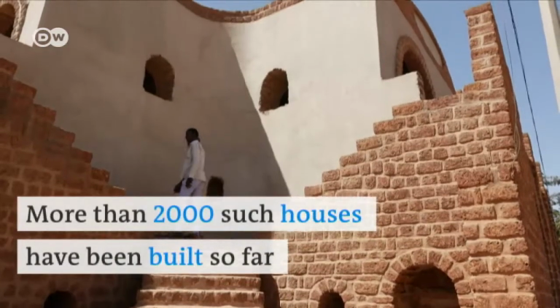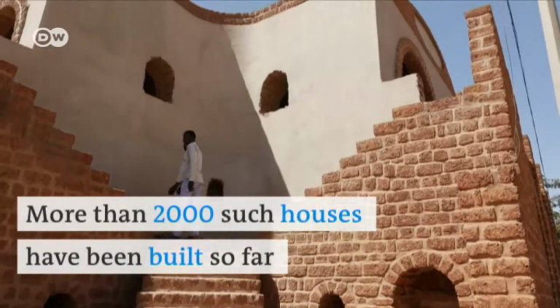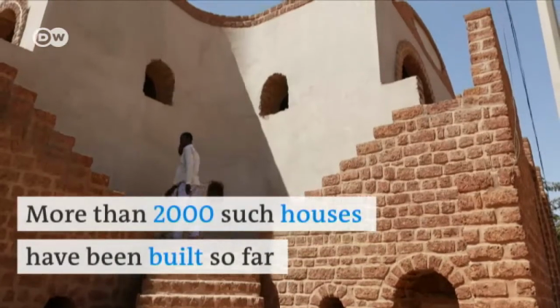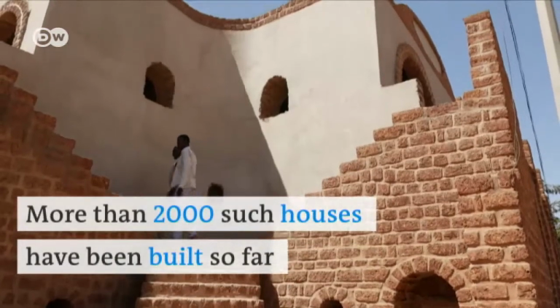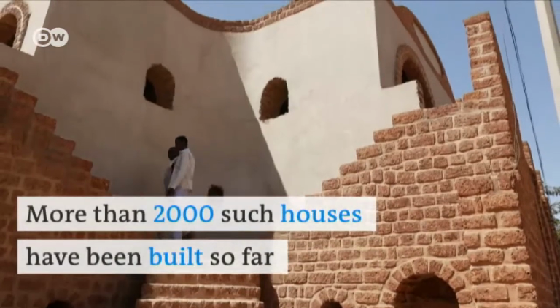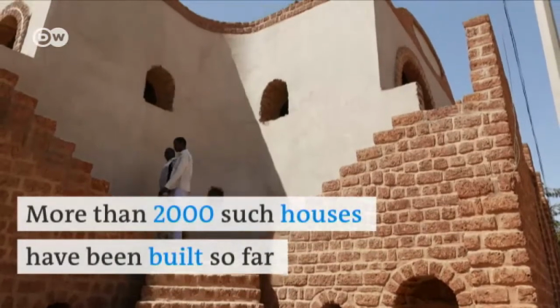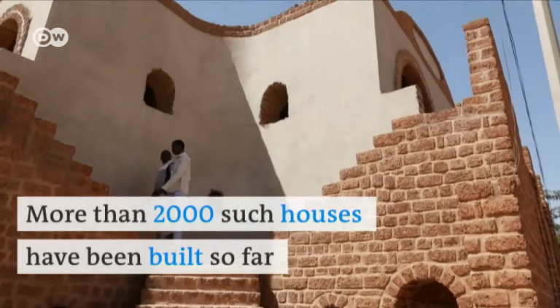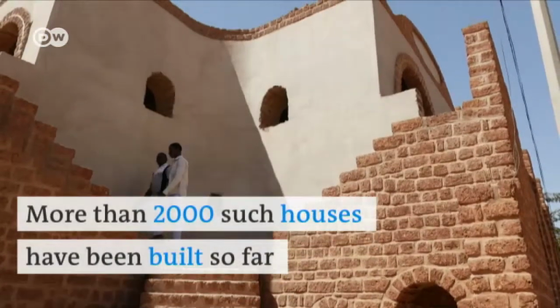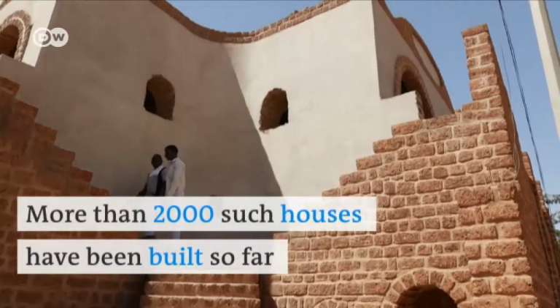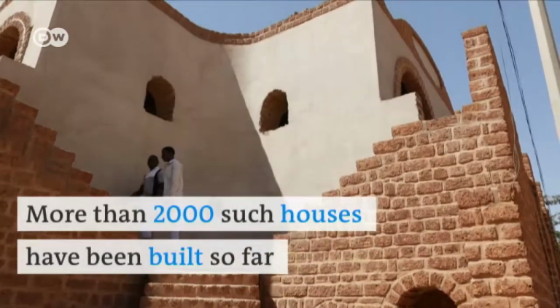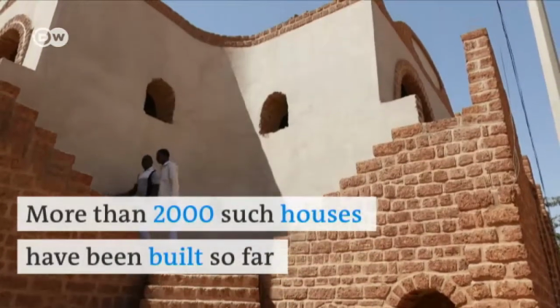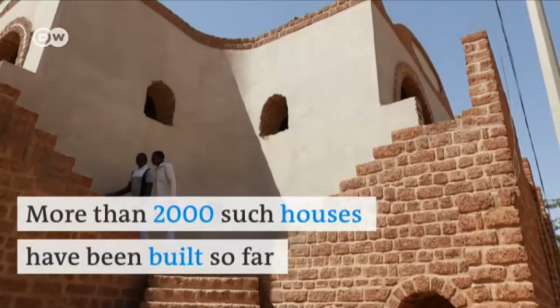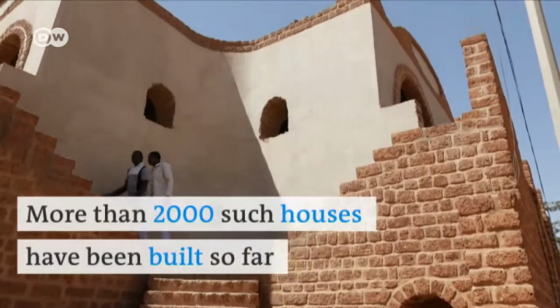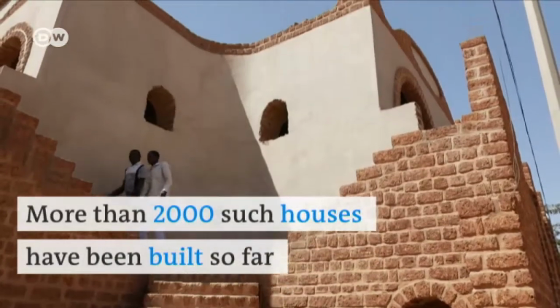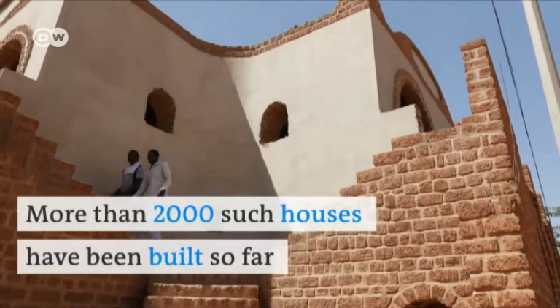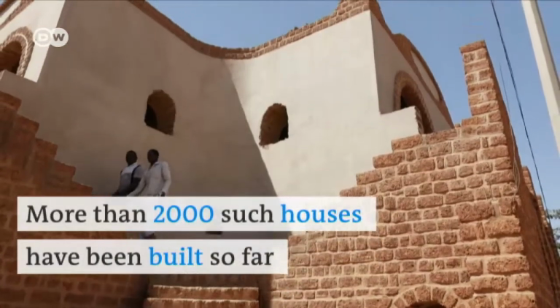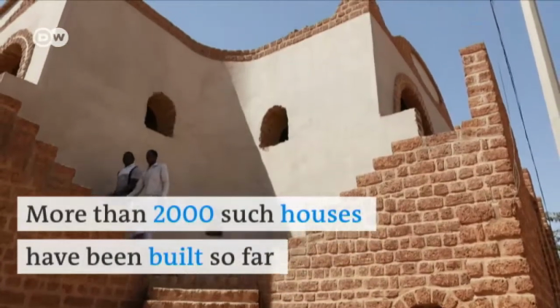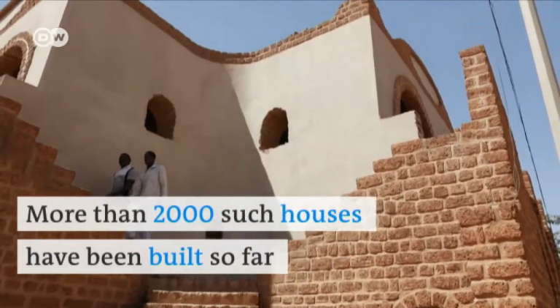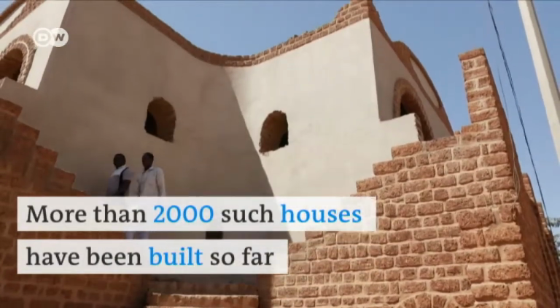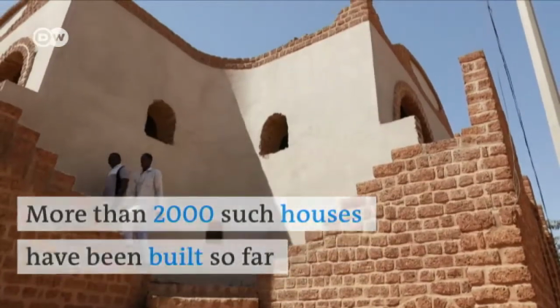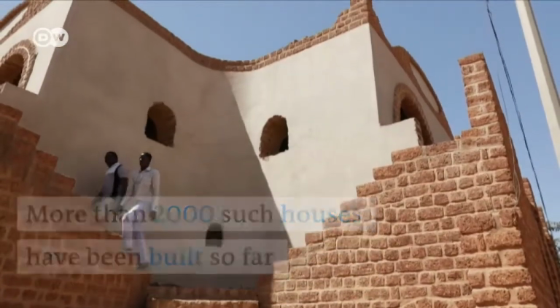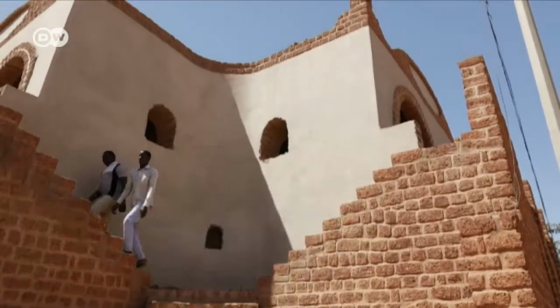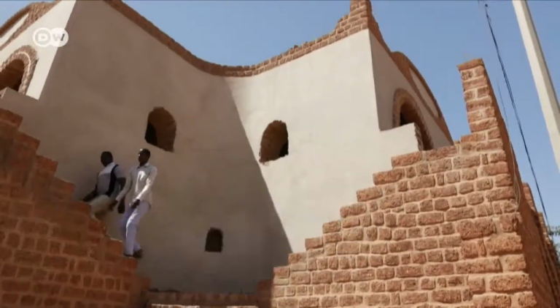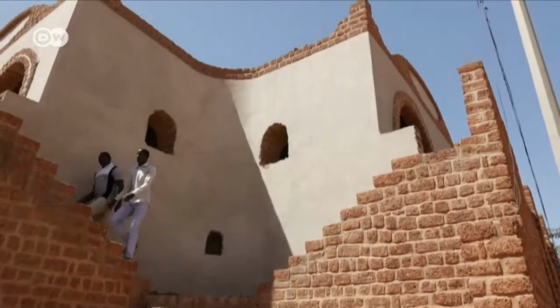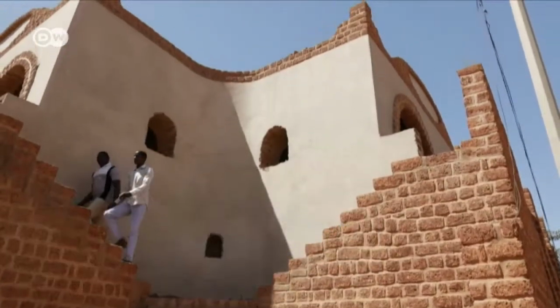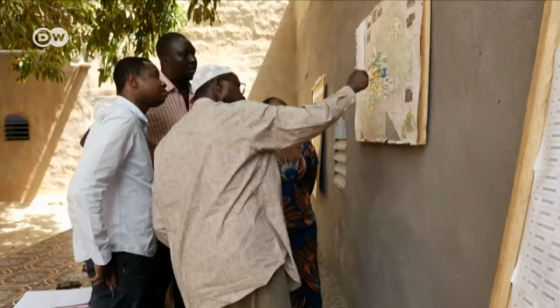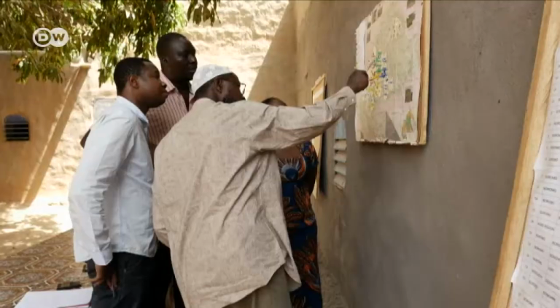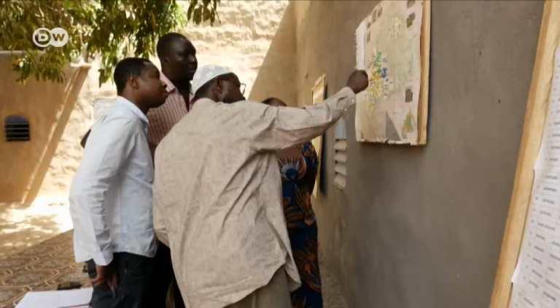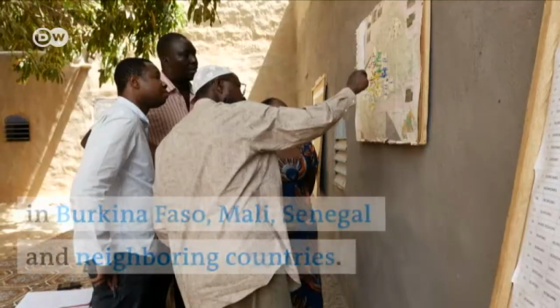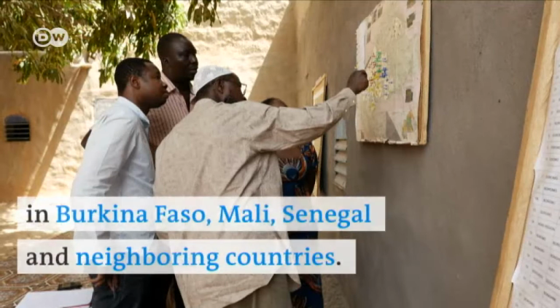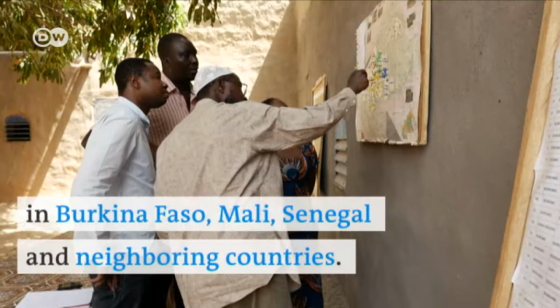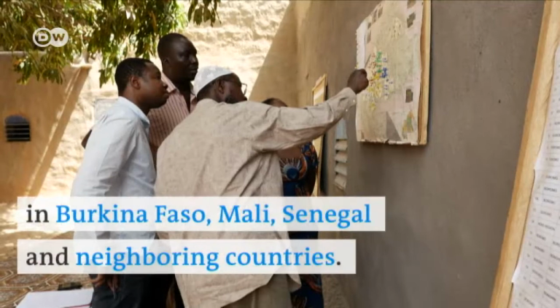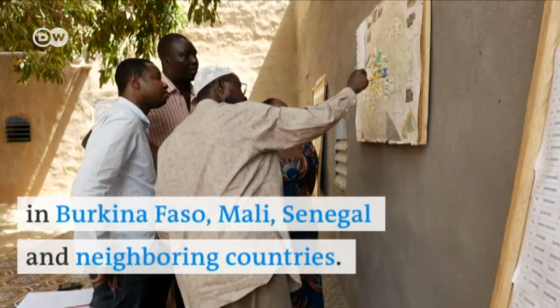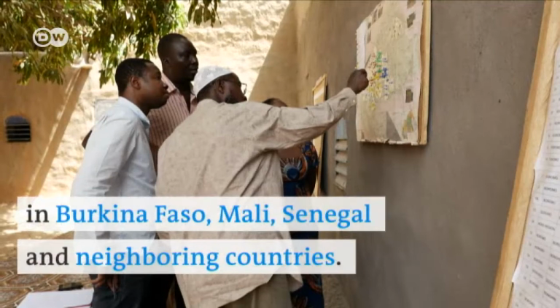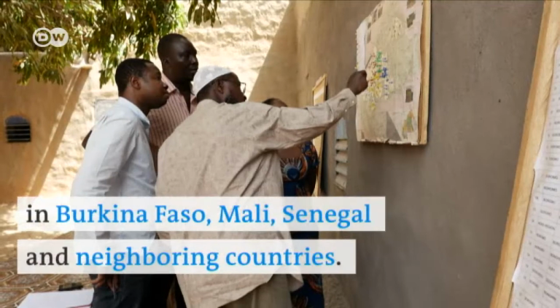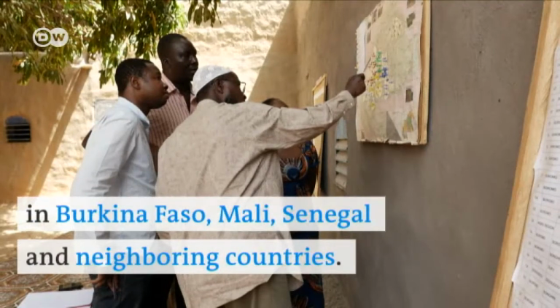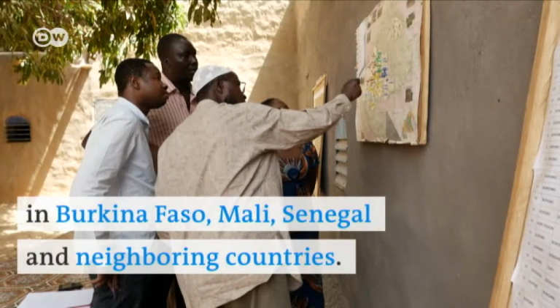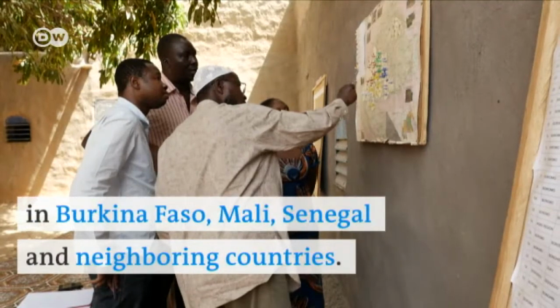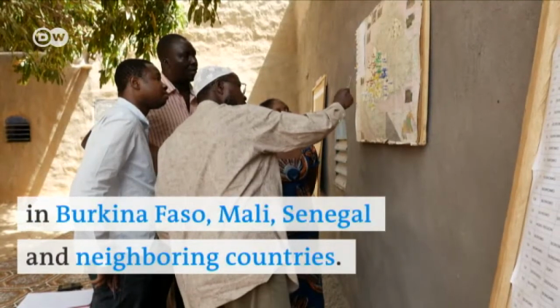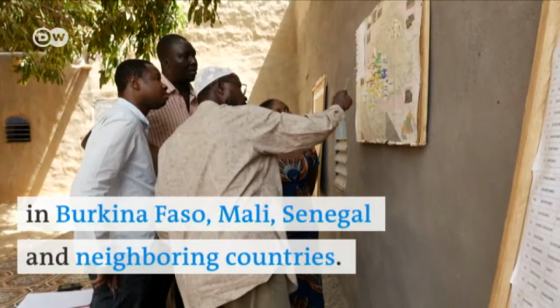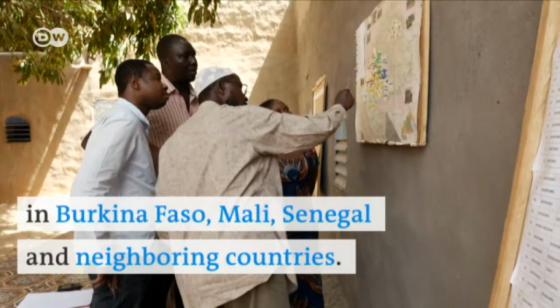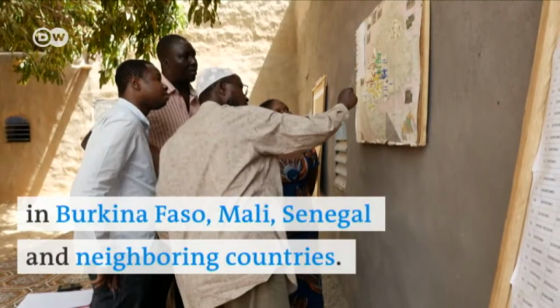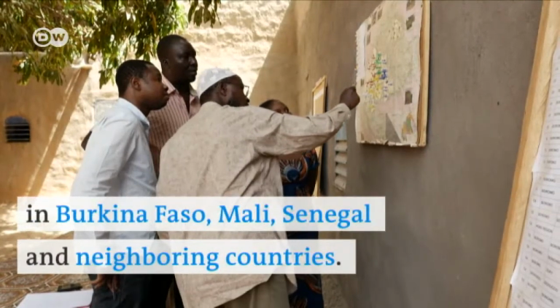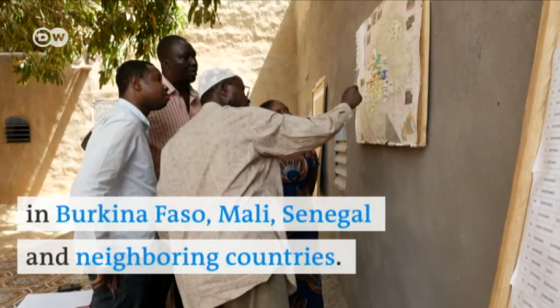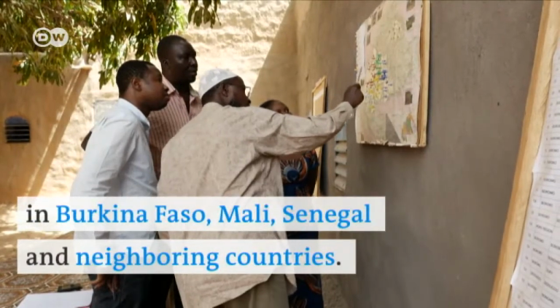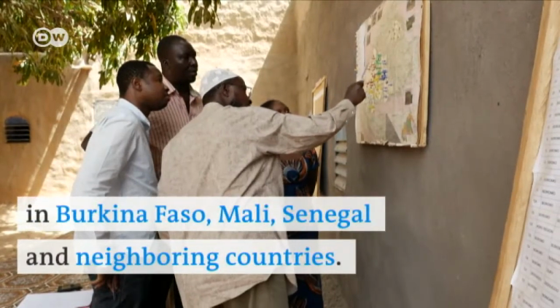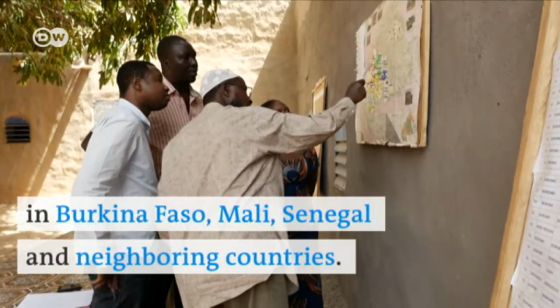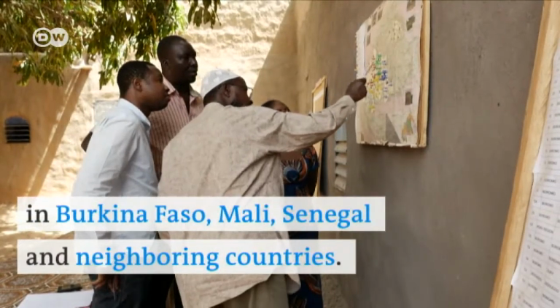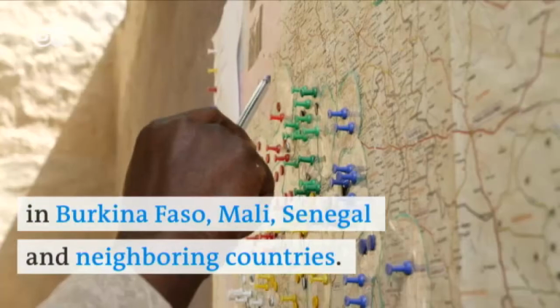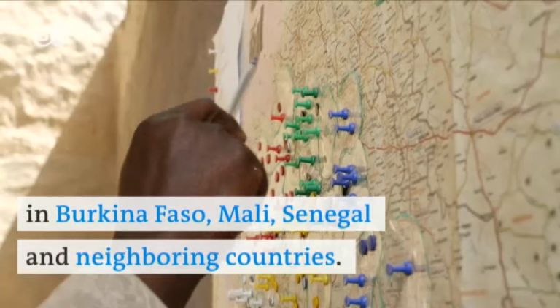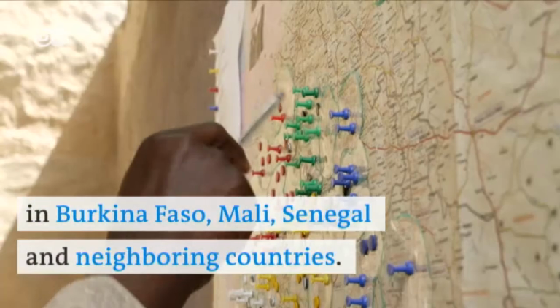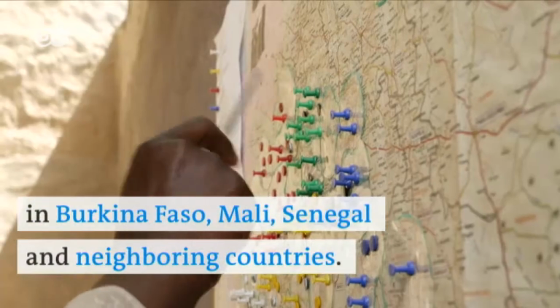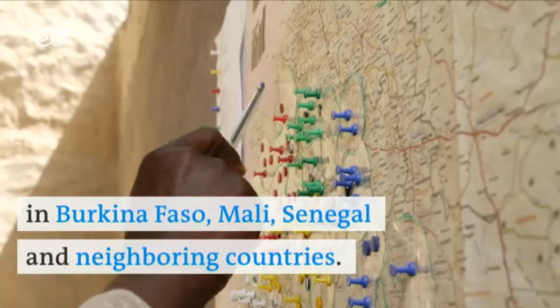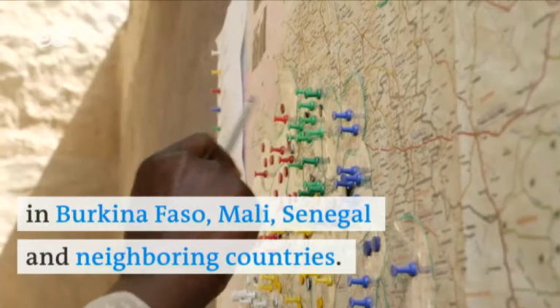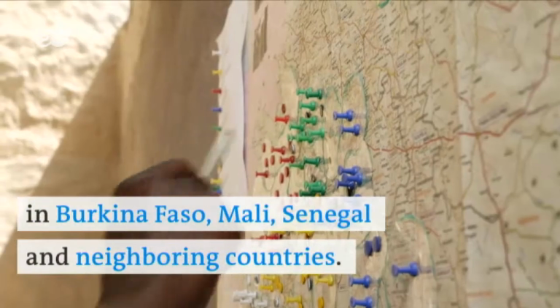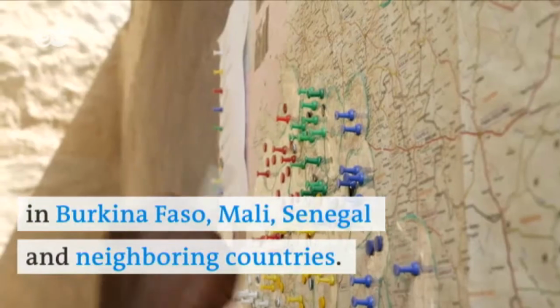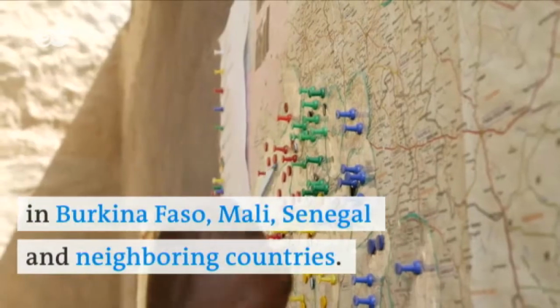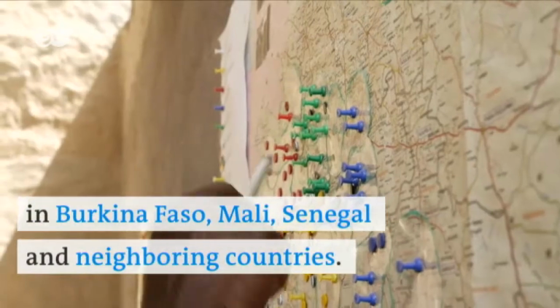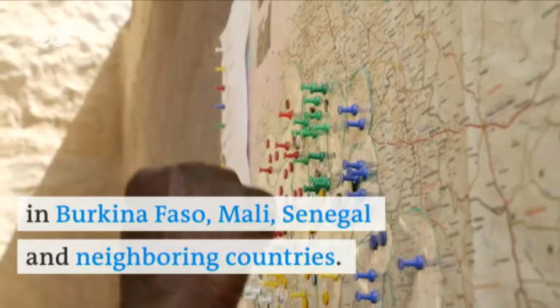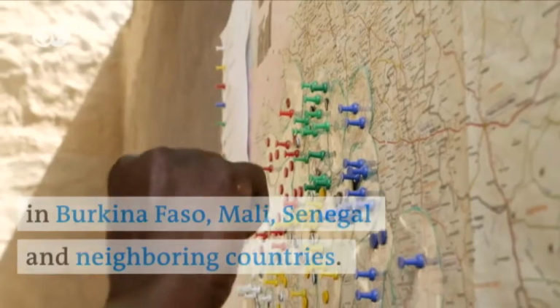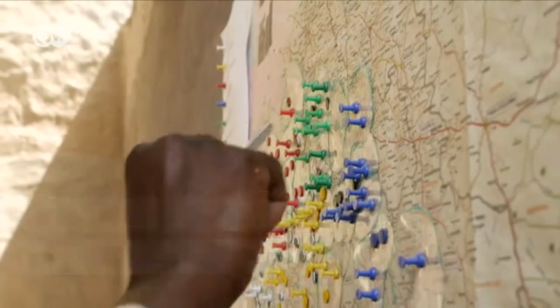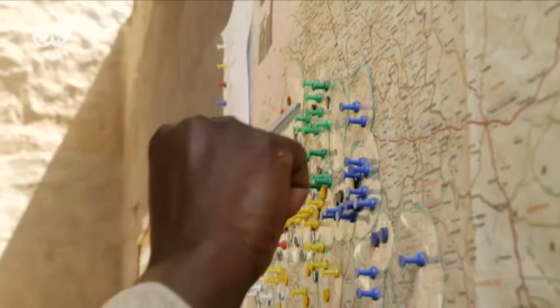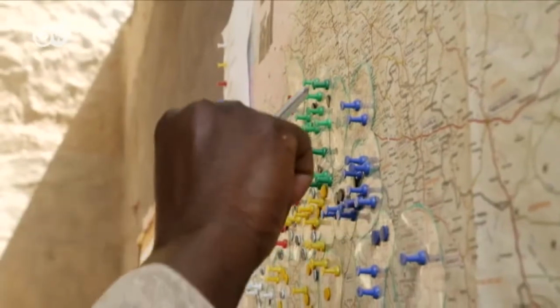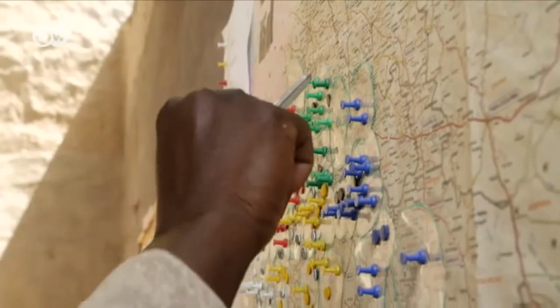More than 2,000 such houses have been built so far in Burkina Faso, Mali, Senegal, and neighboring countries.